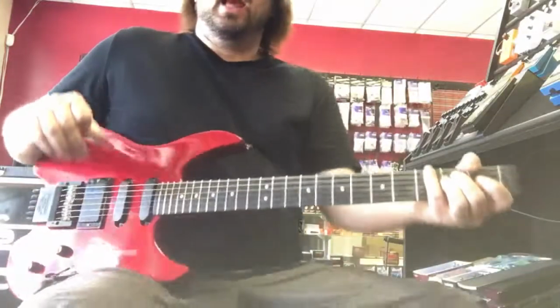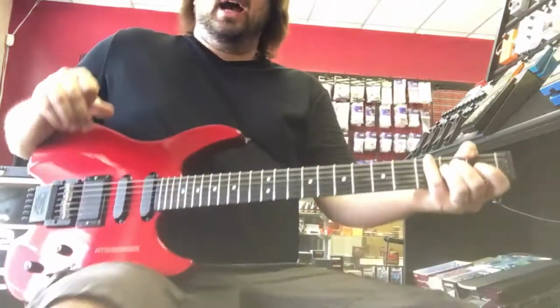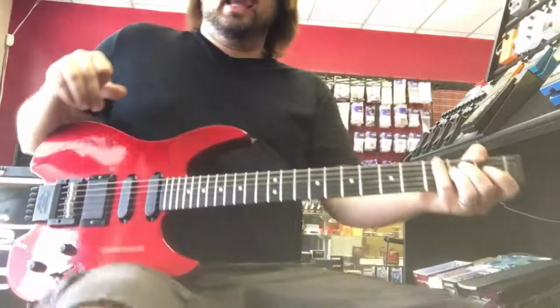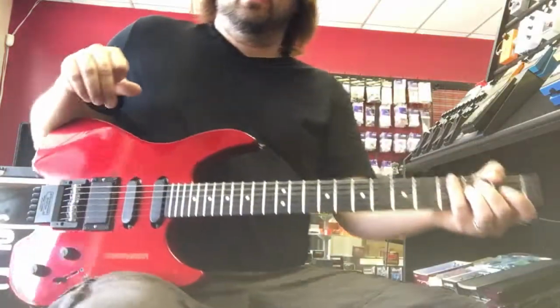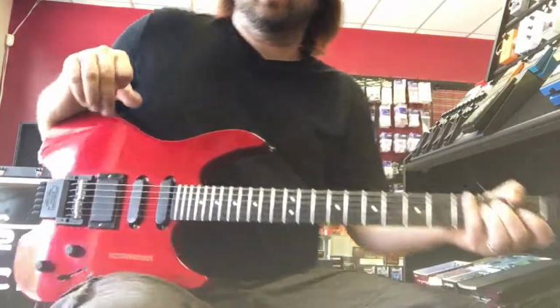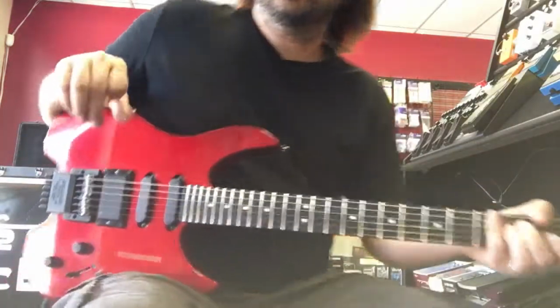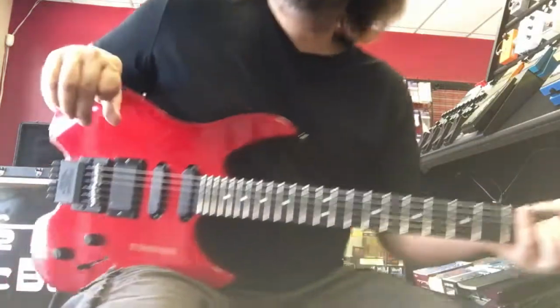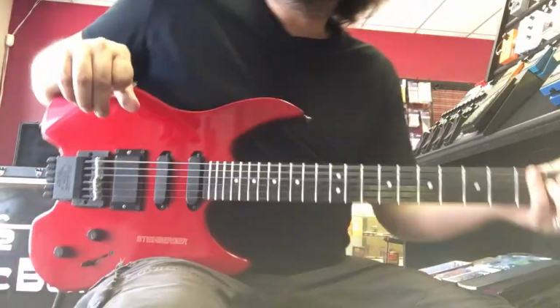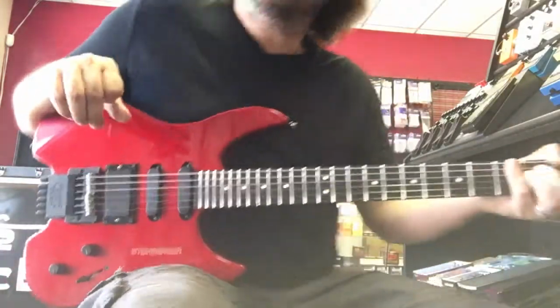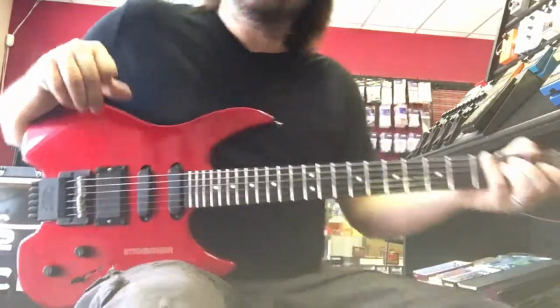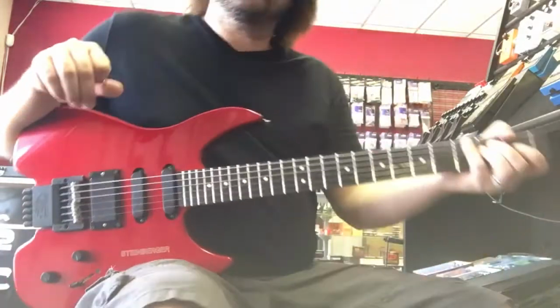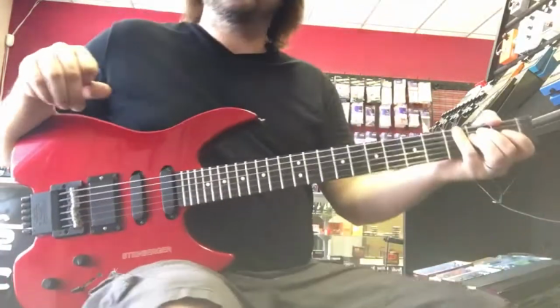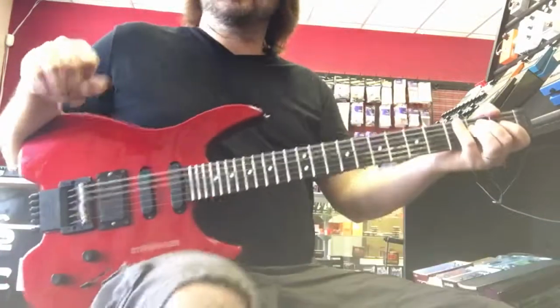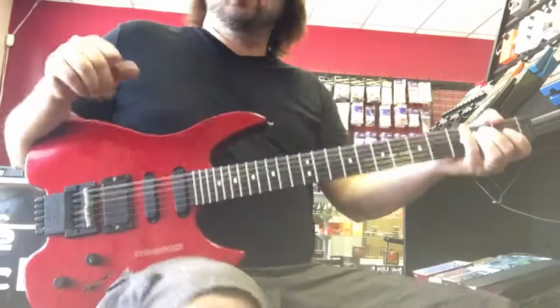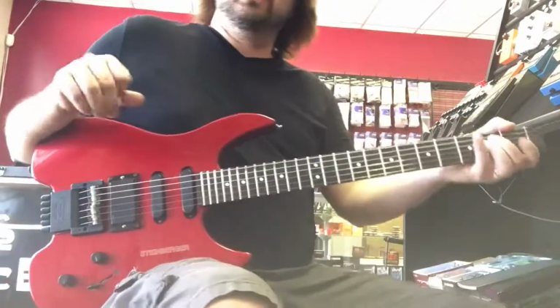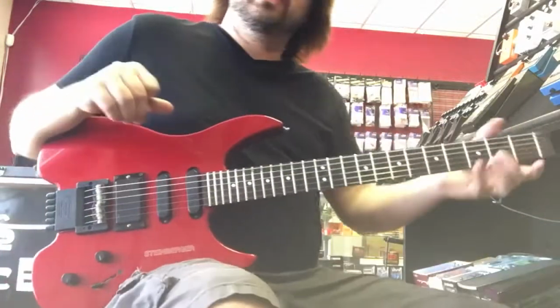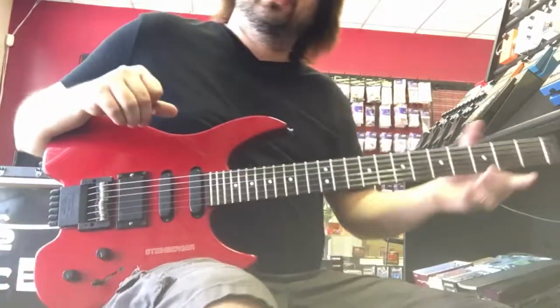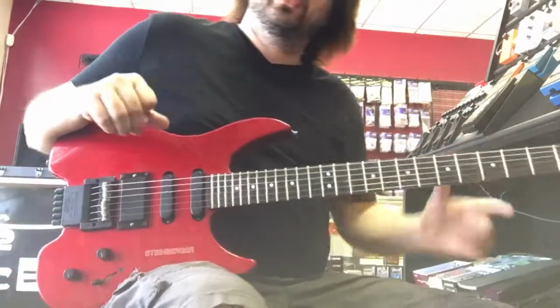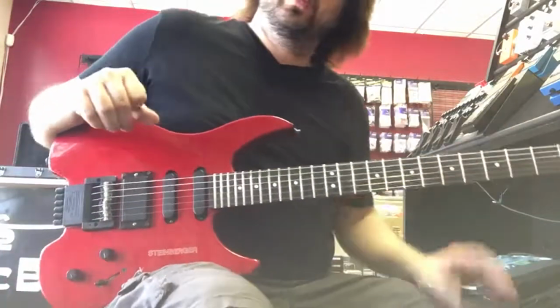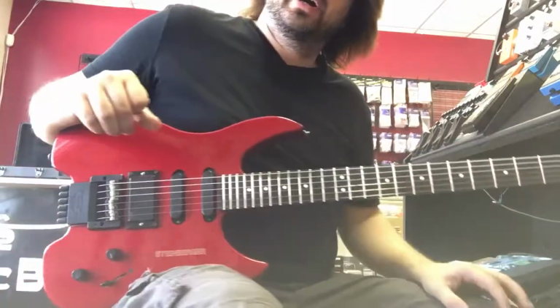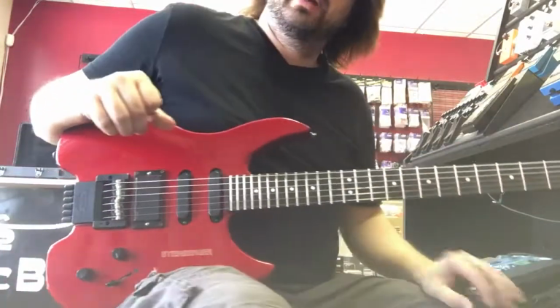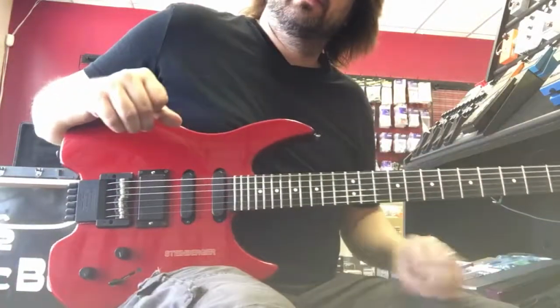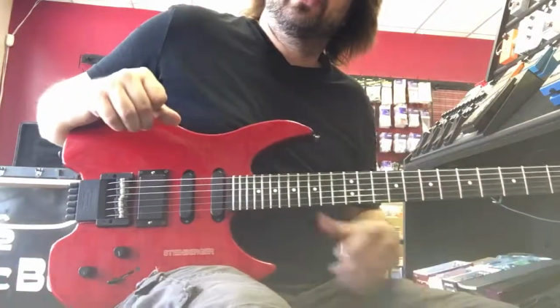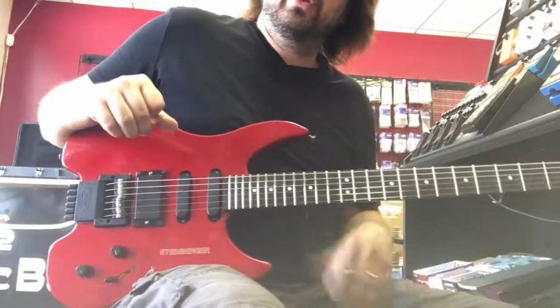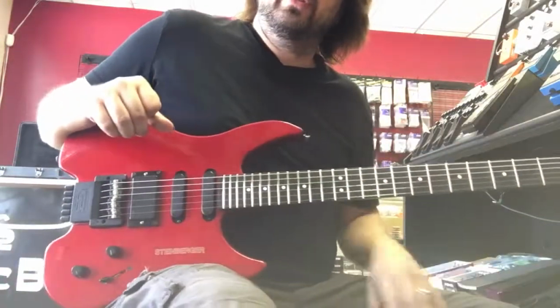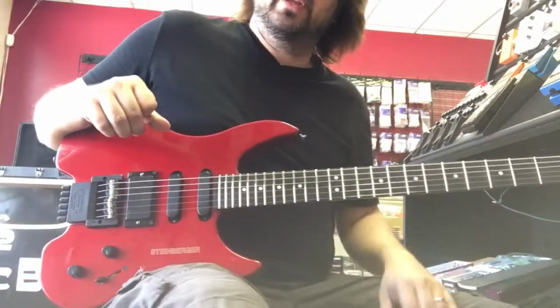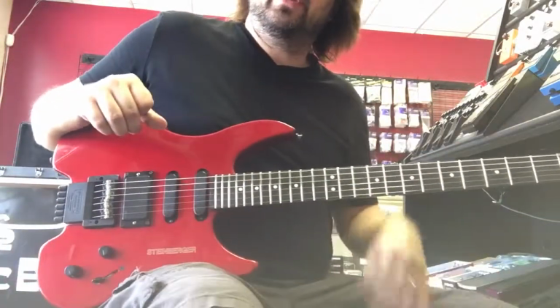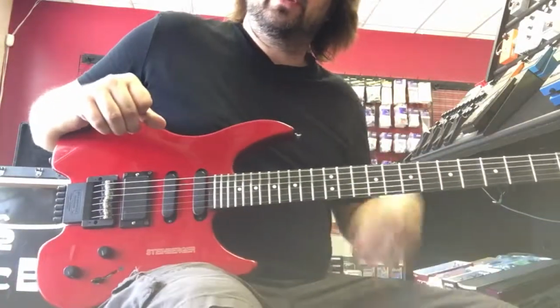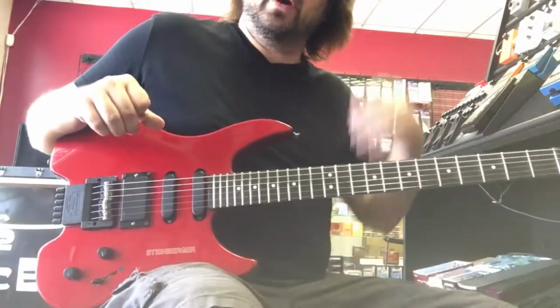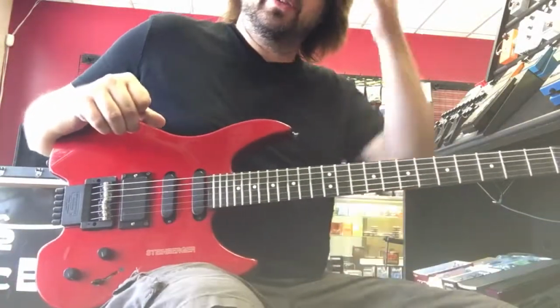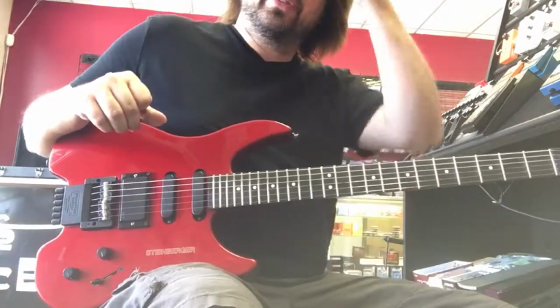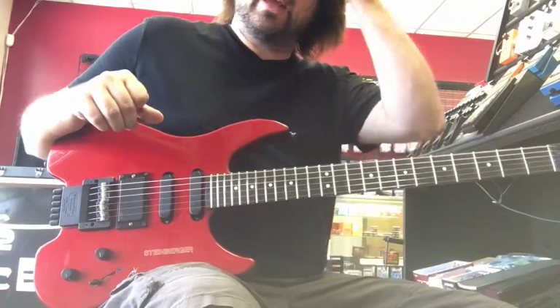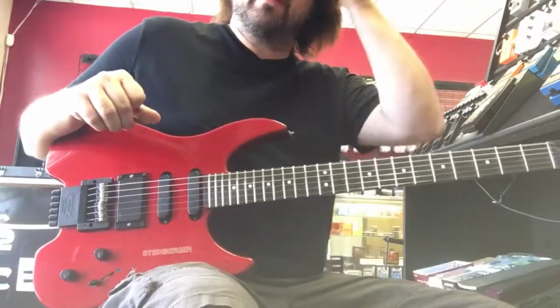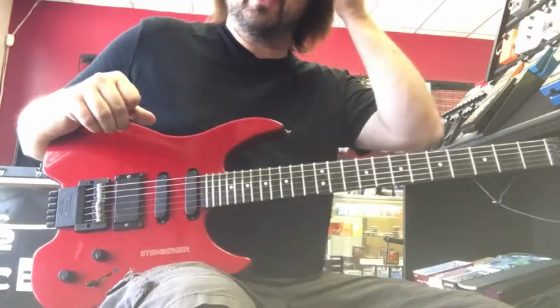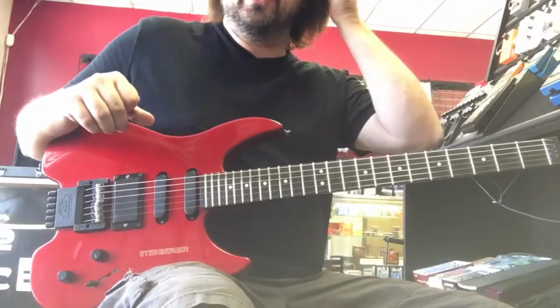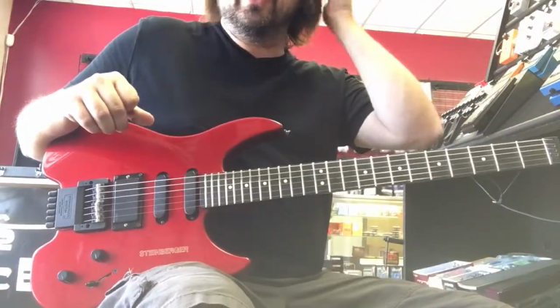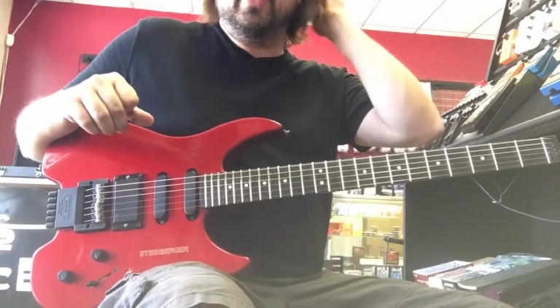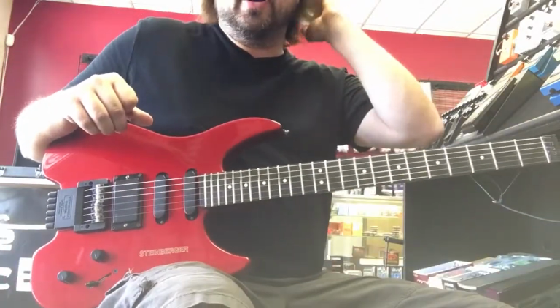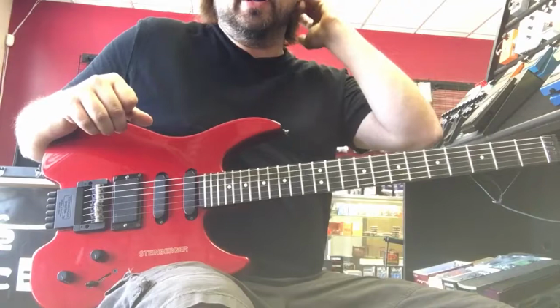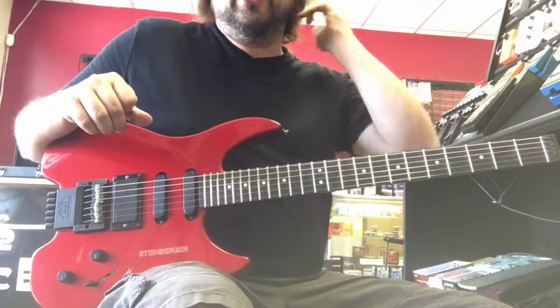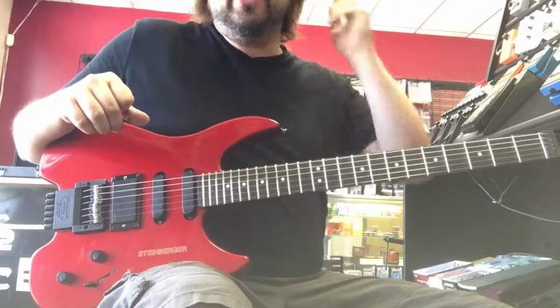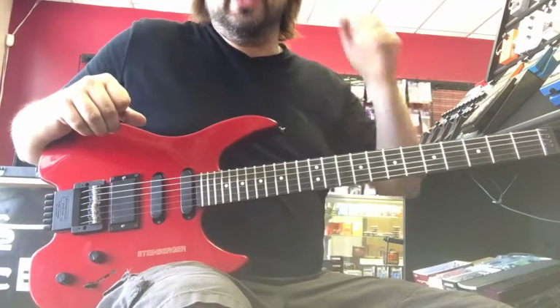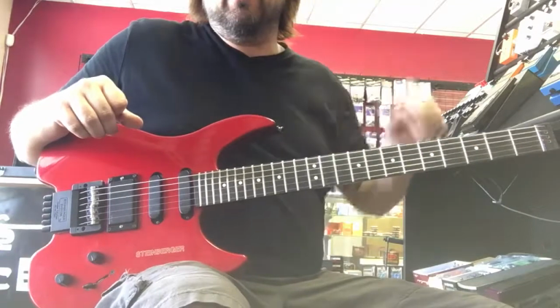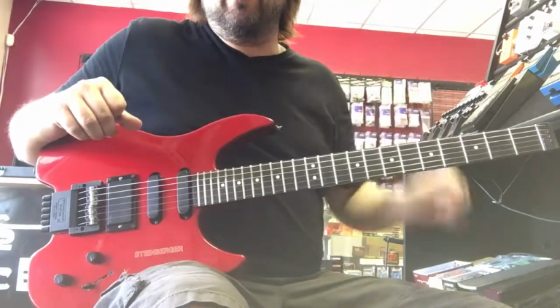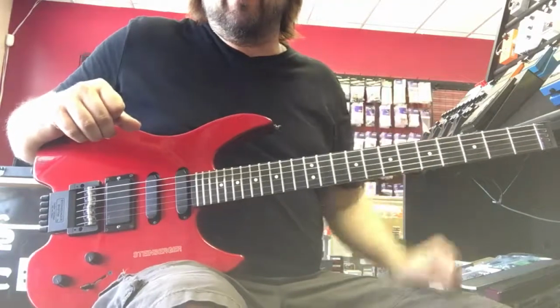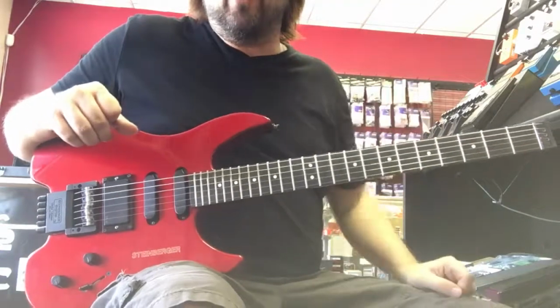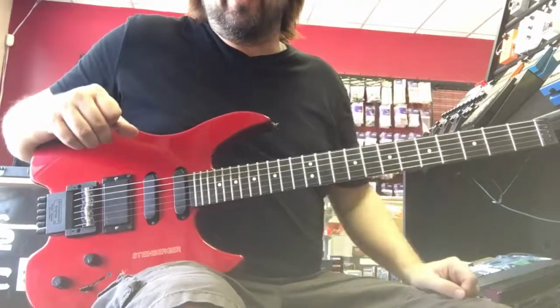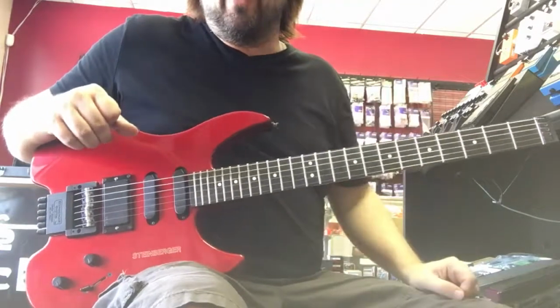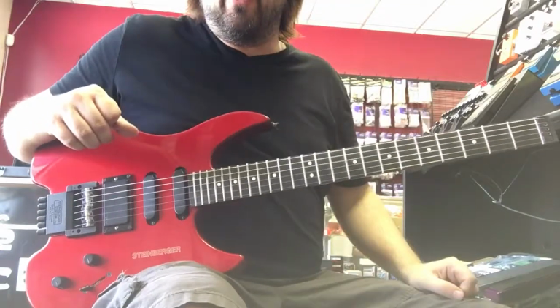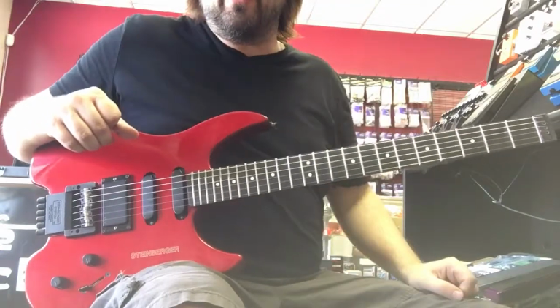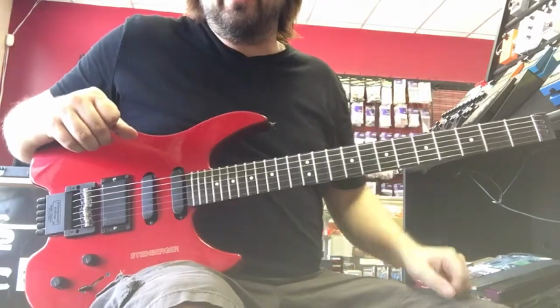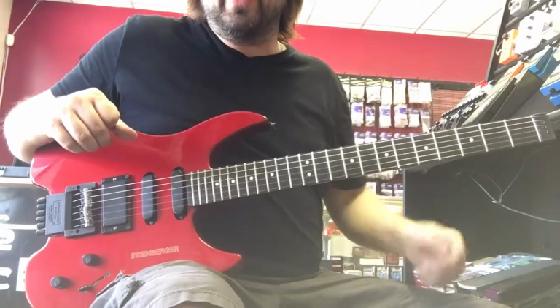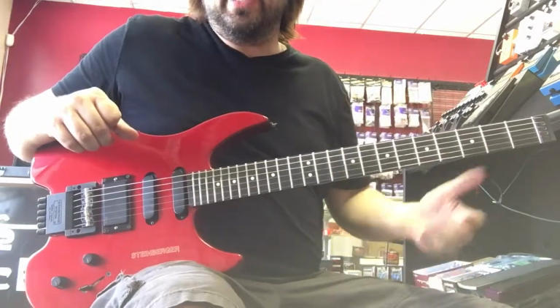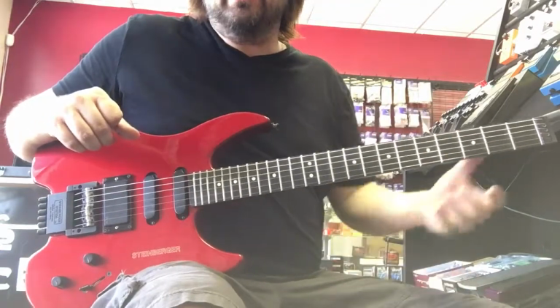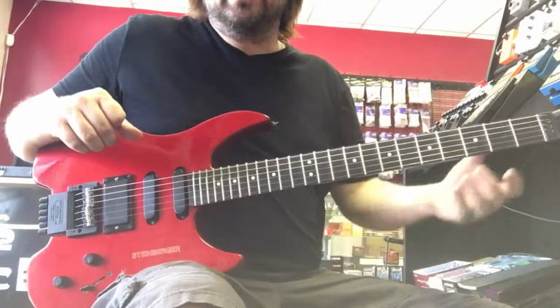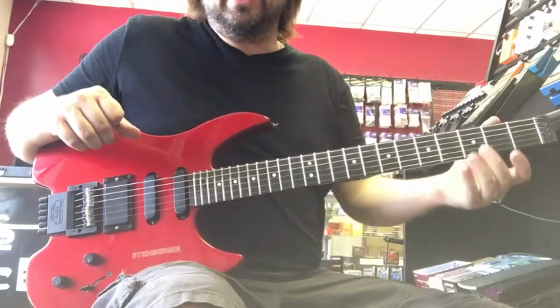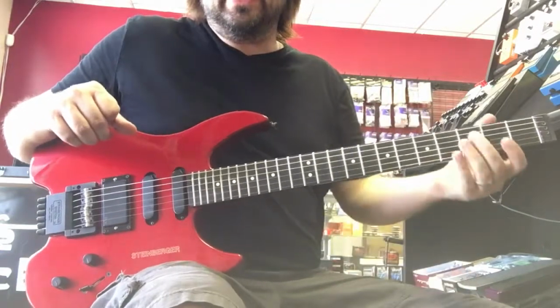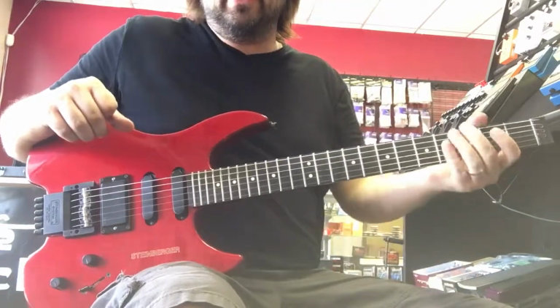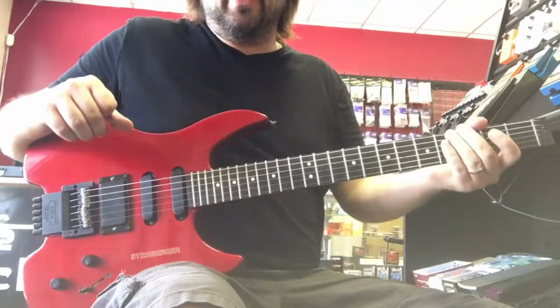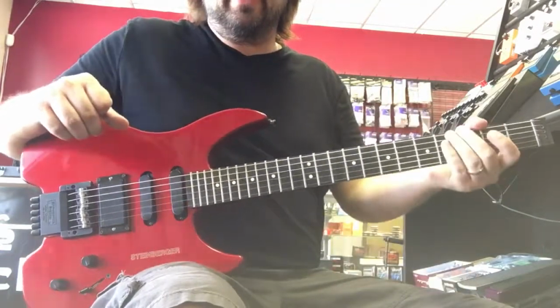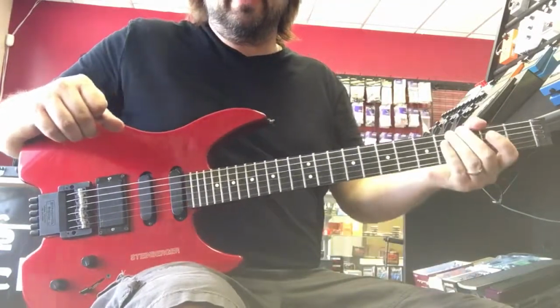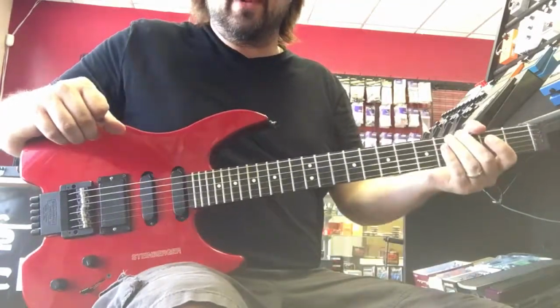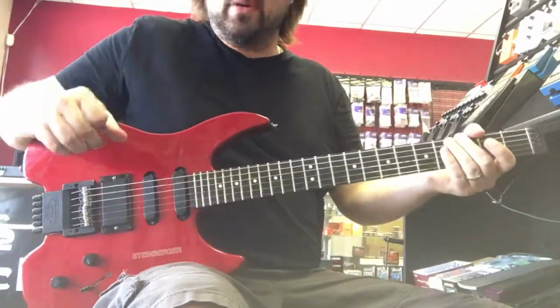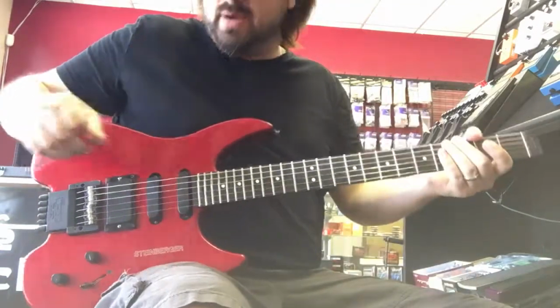Hi, how are you? I wanted to take a moment to show you this Steinberger GM4R that I am selling on Reverb.